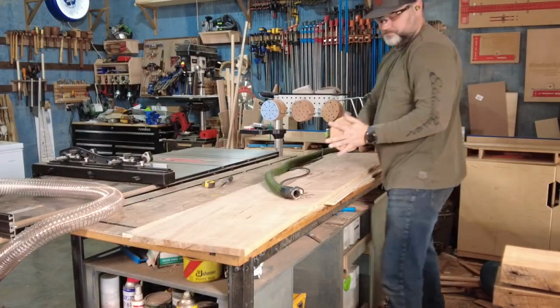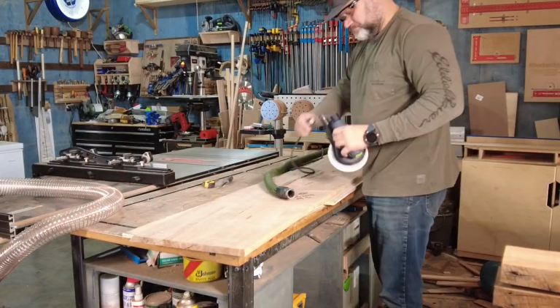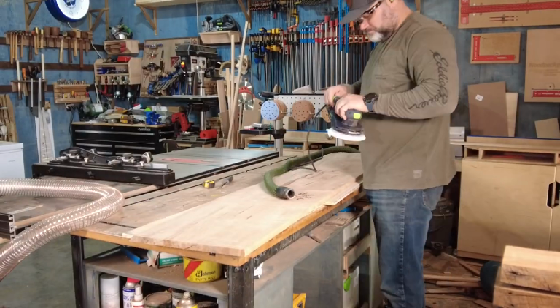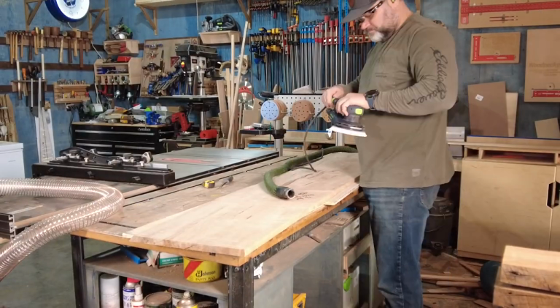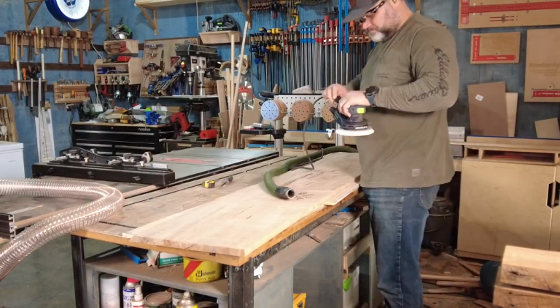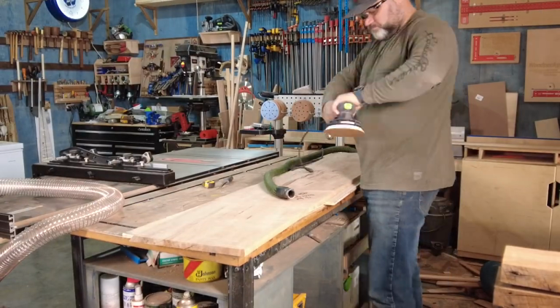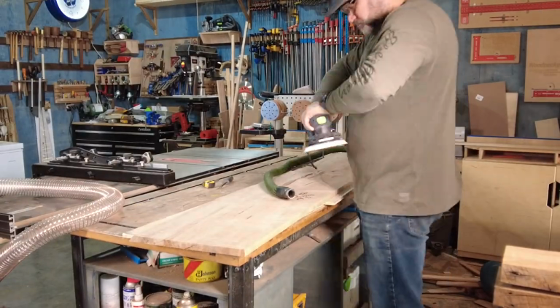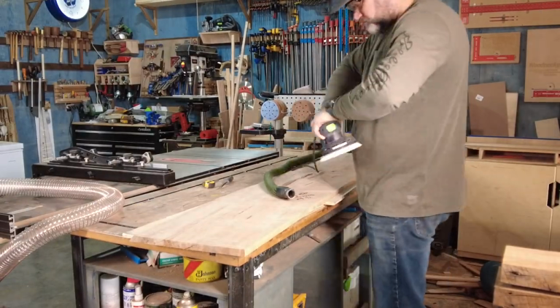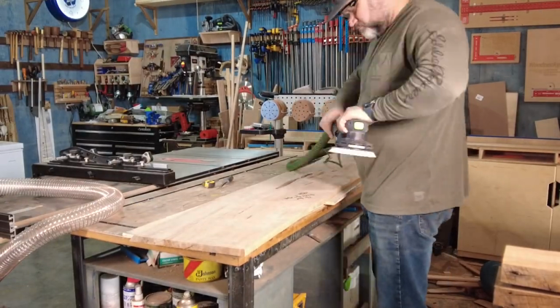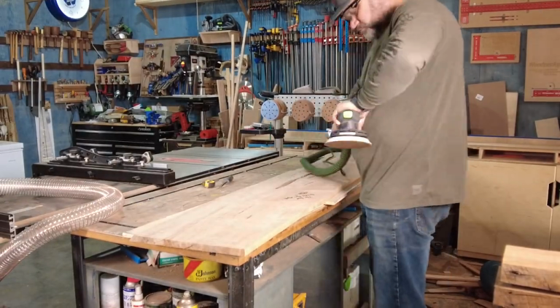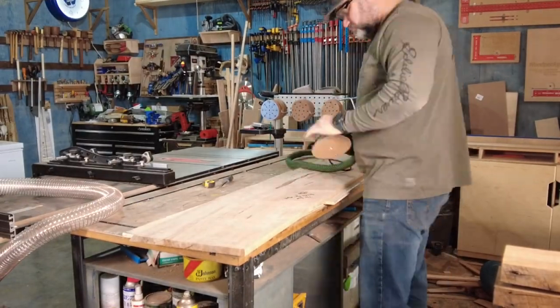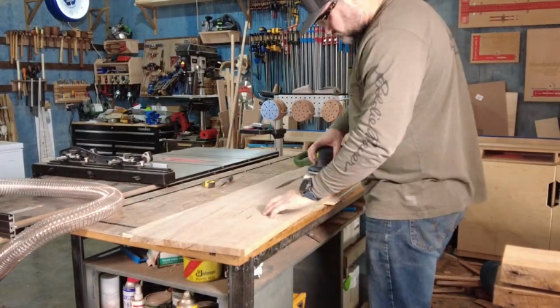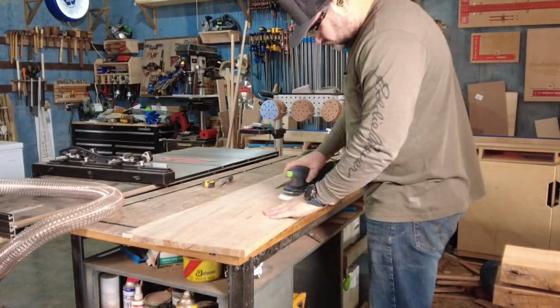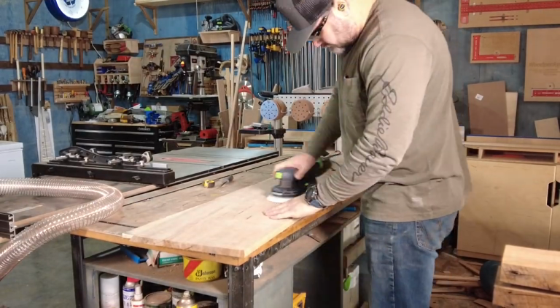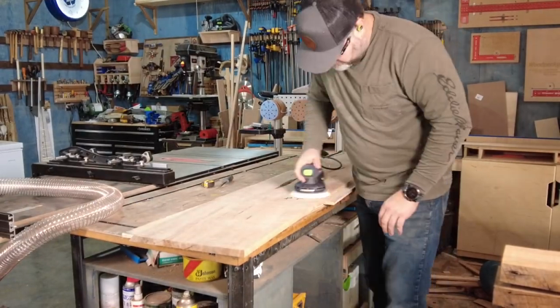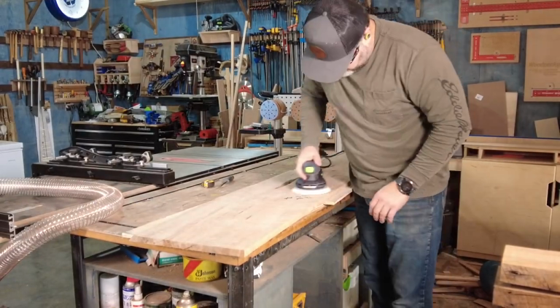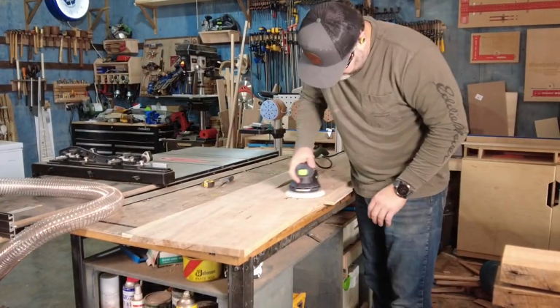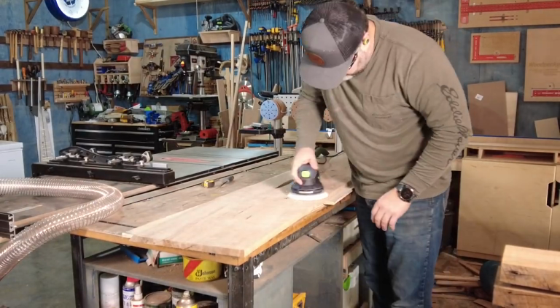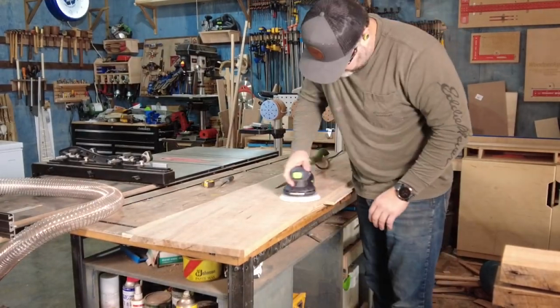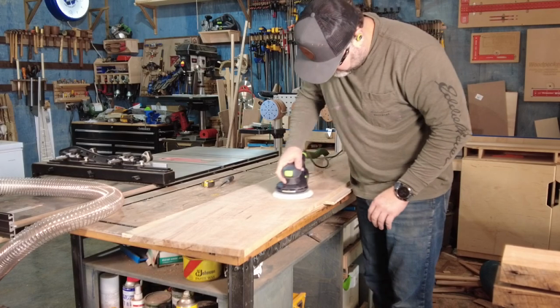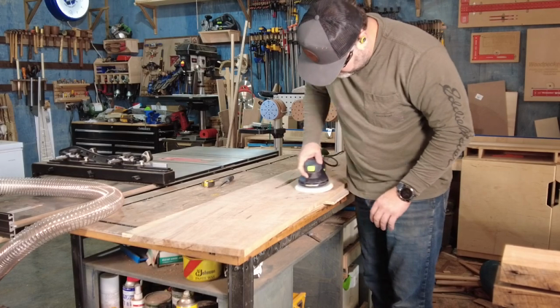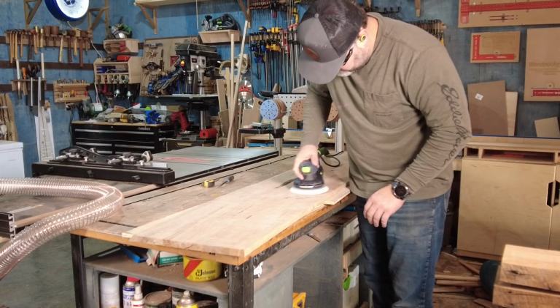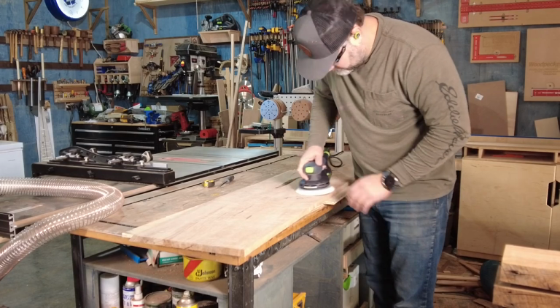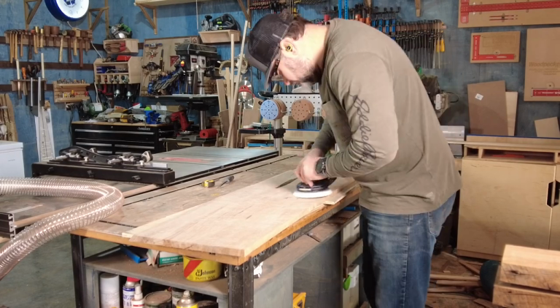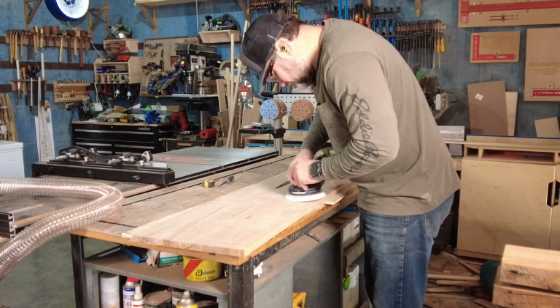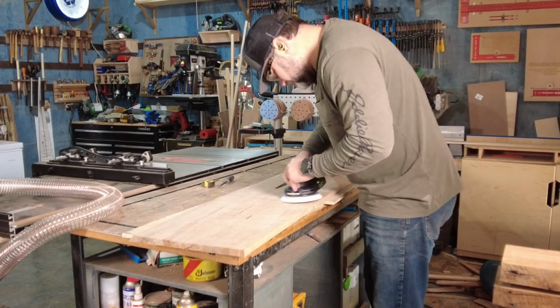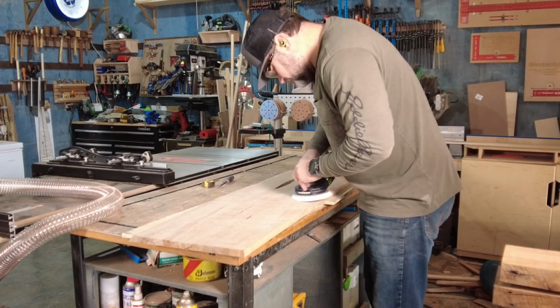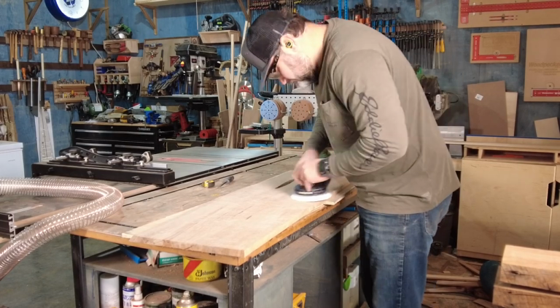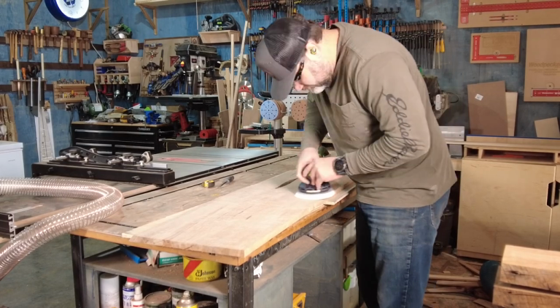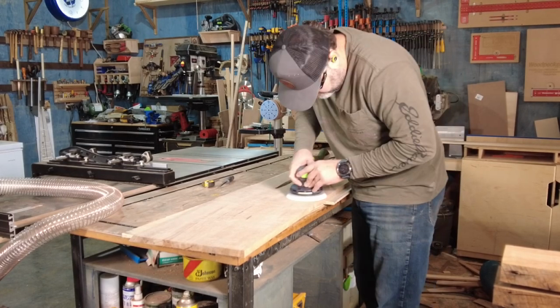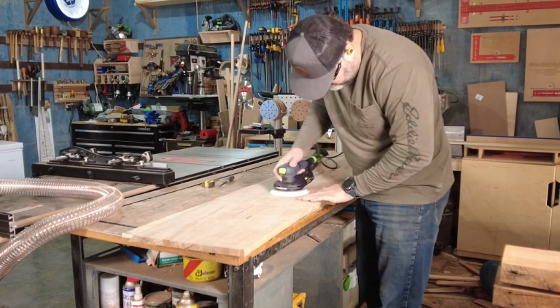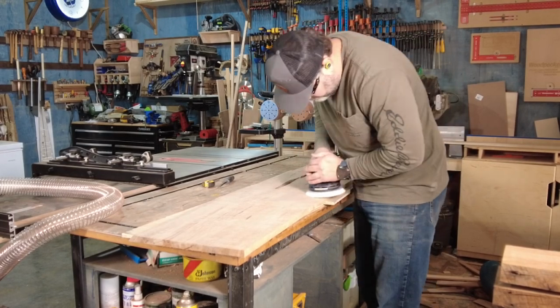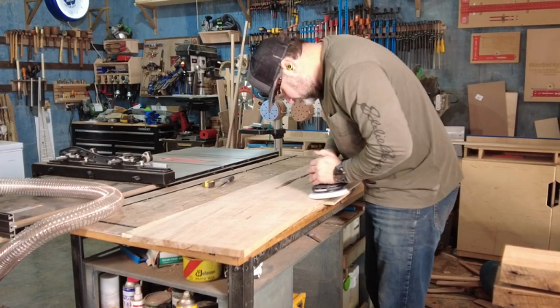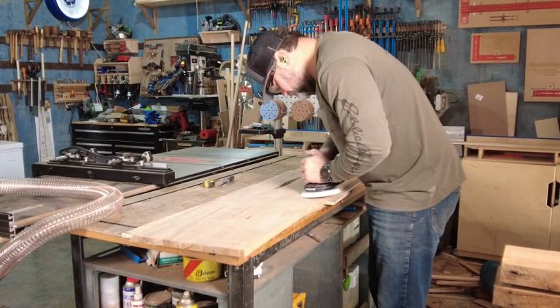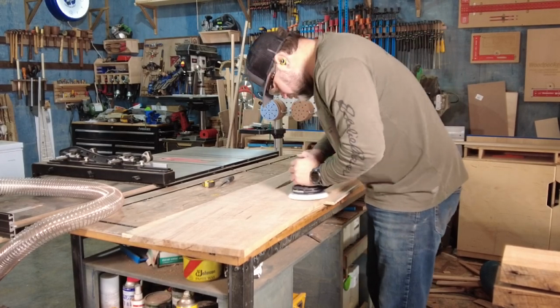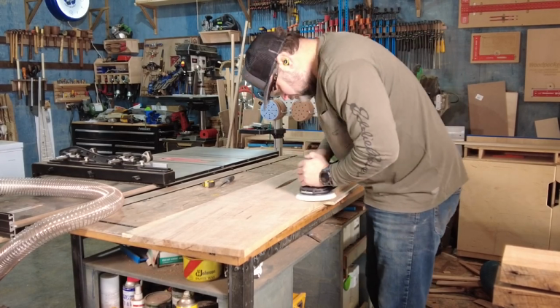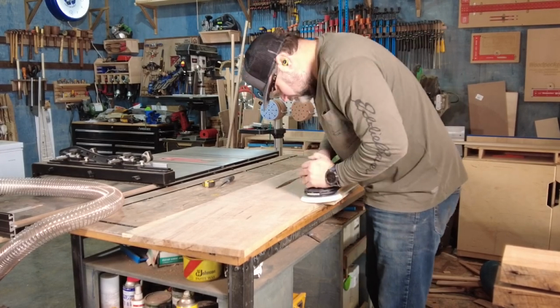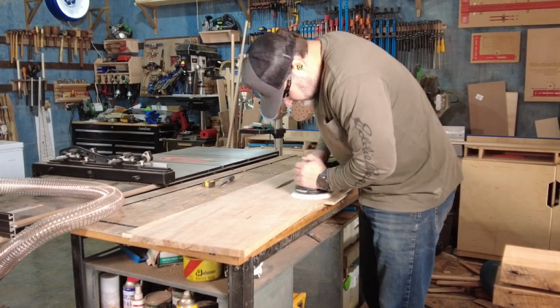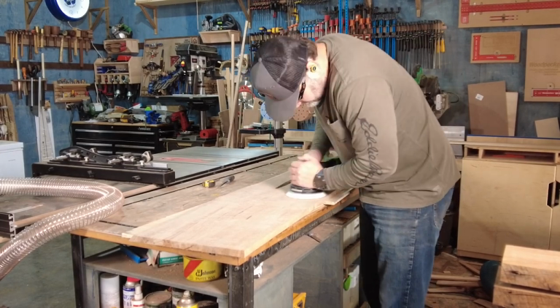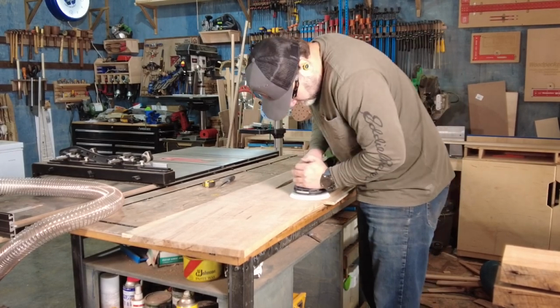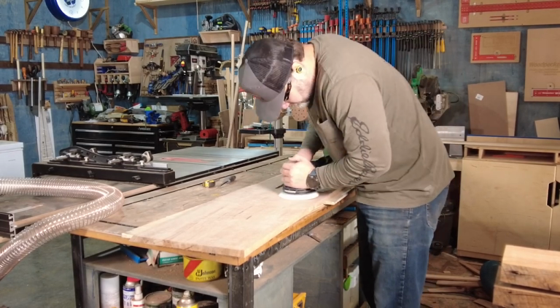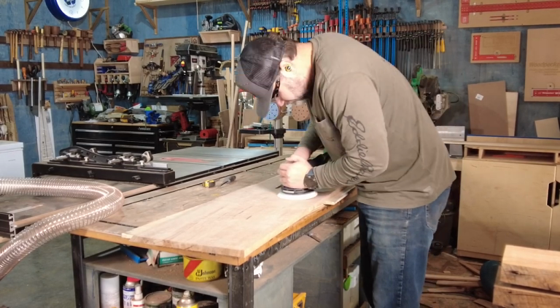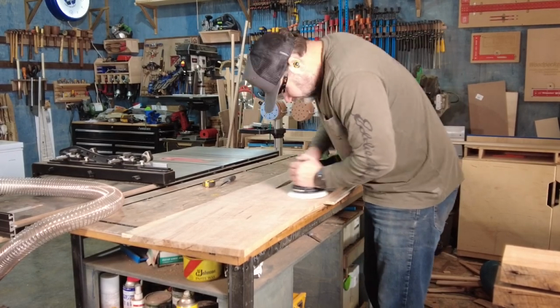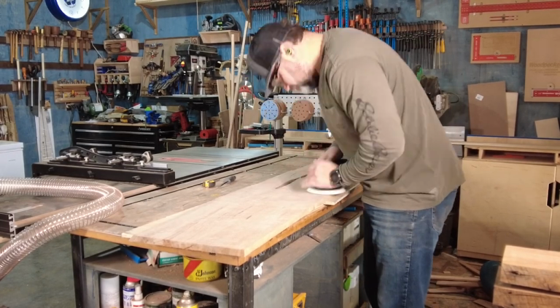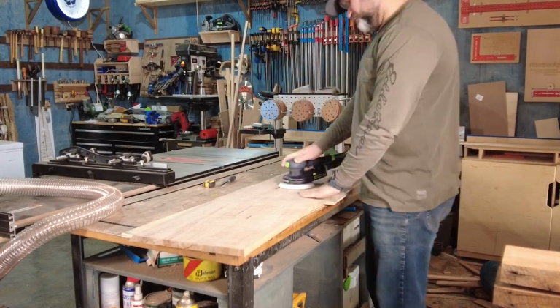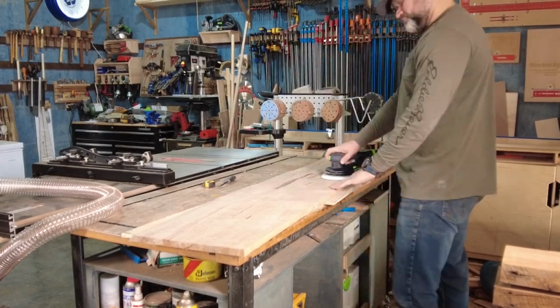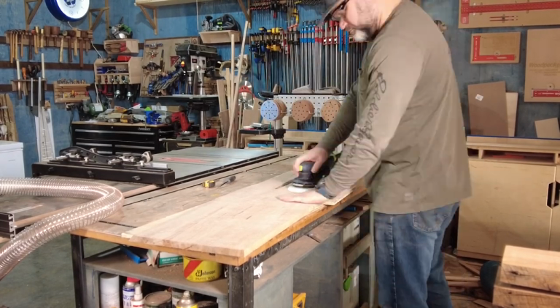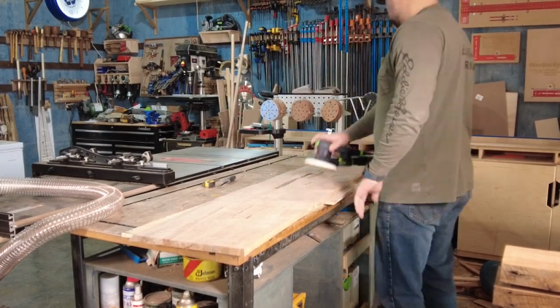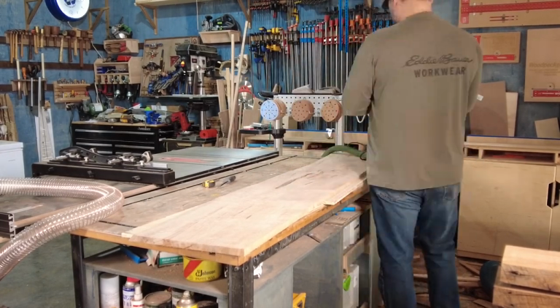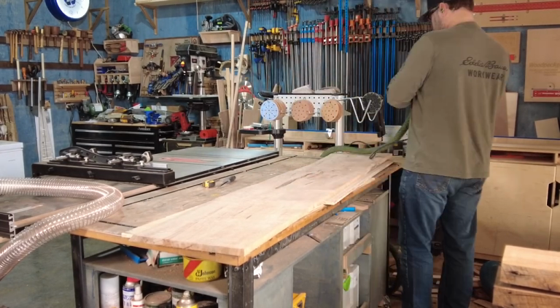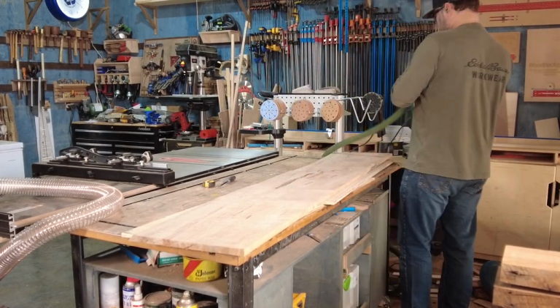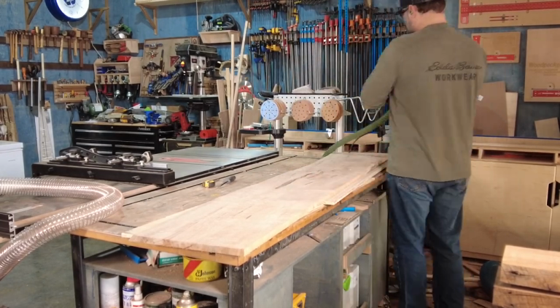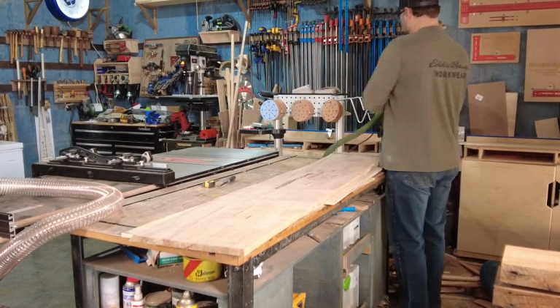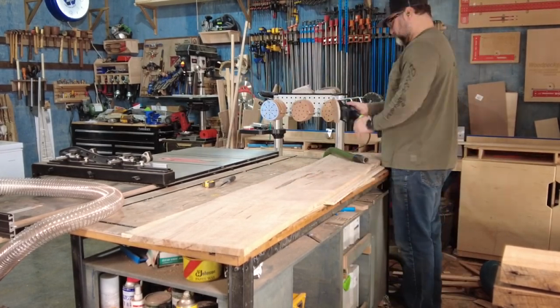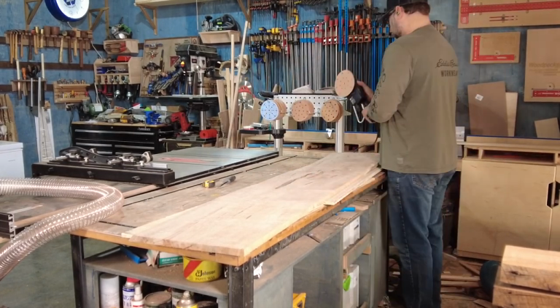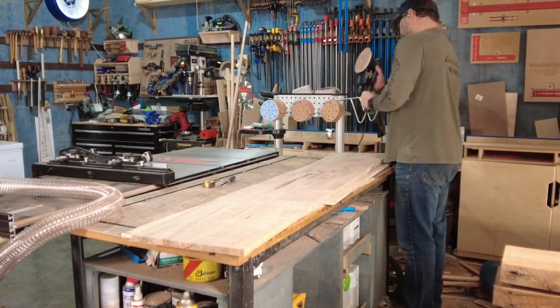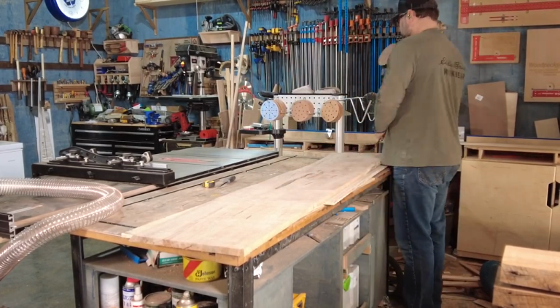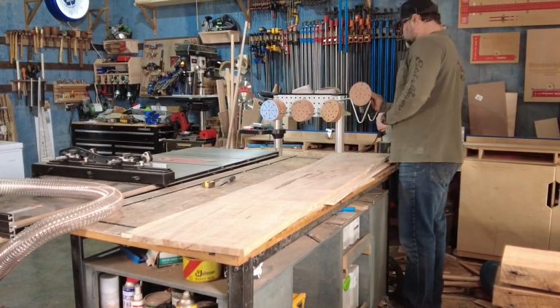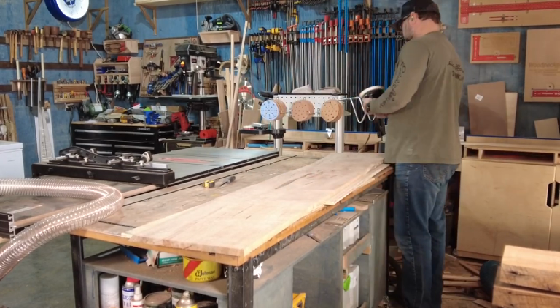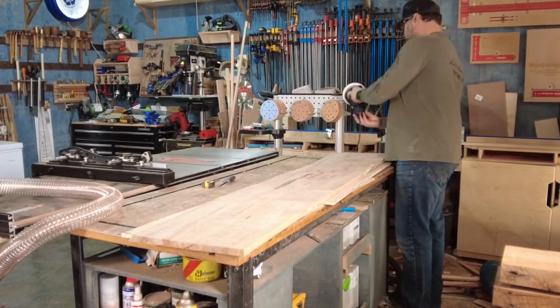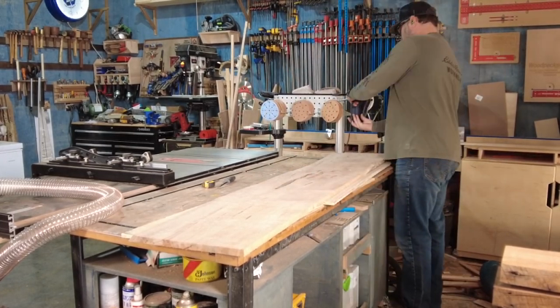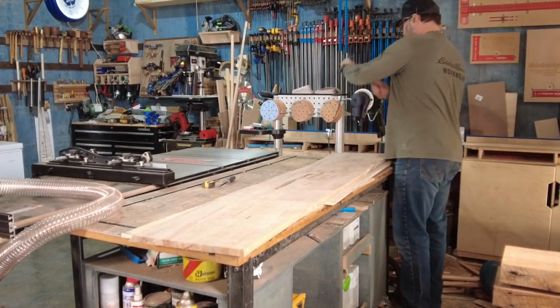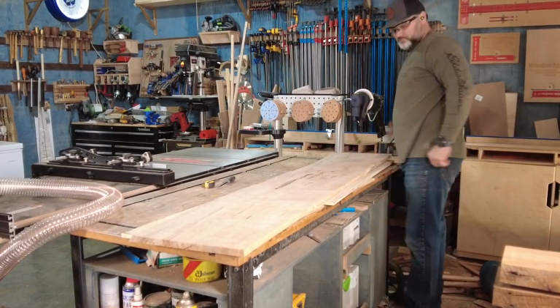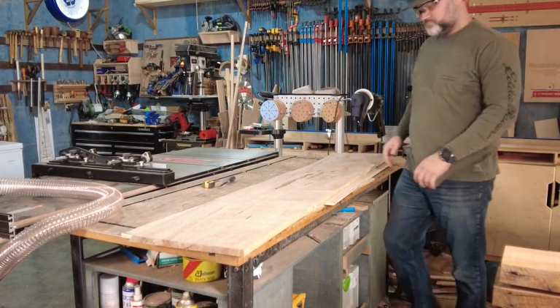The hardwood supplier for some reason wrote on this slab with a Sharpie, so before I go too far, I'm gonna make sure it sands off.